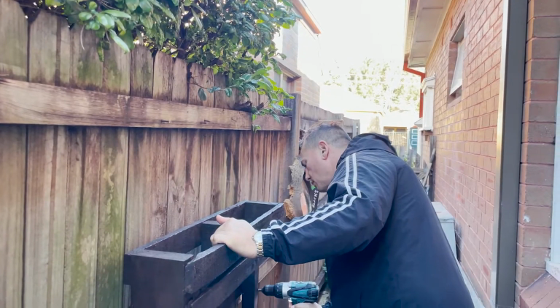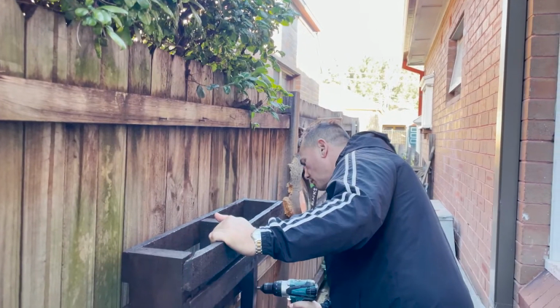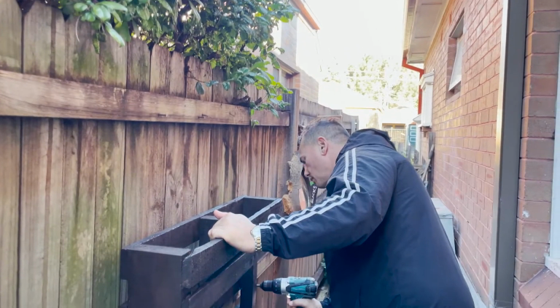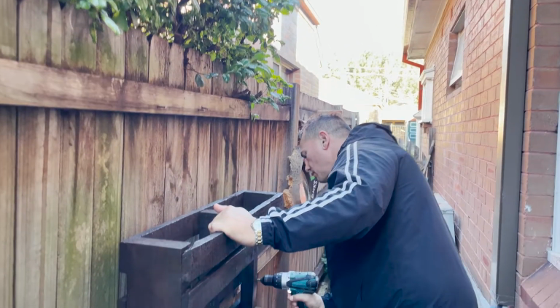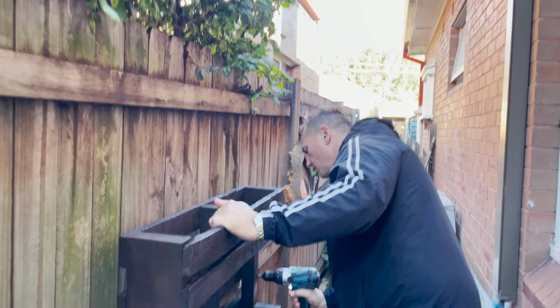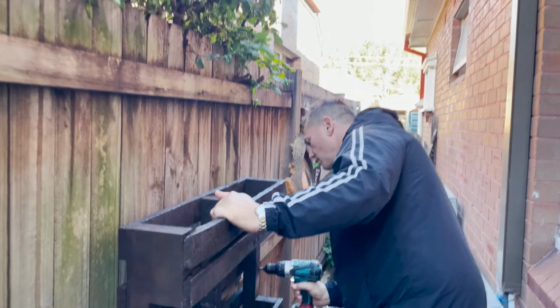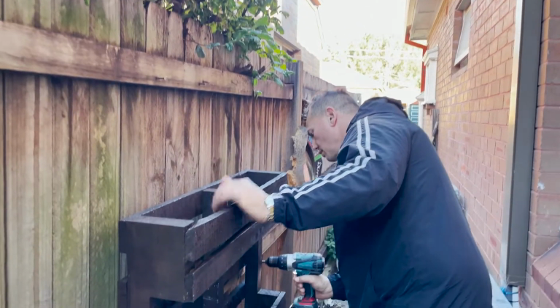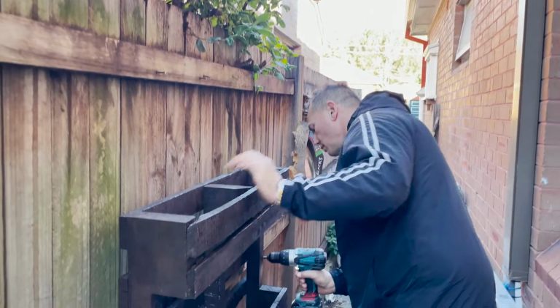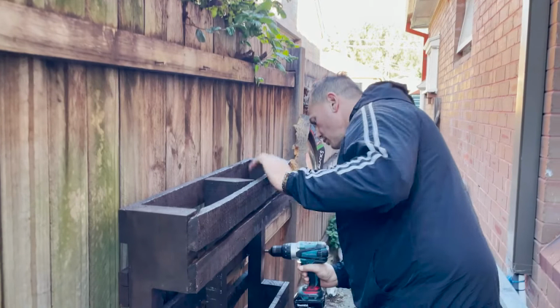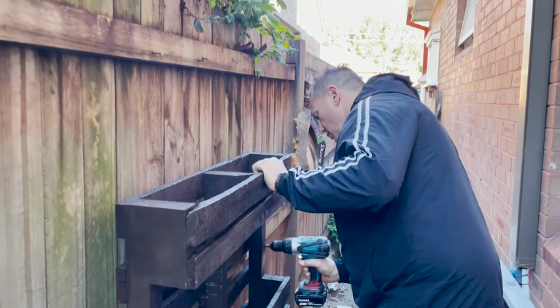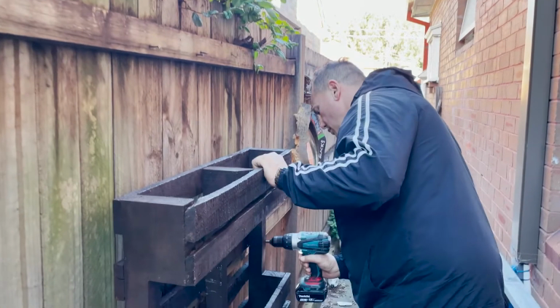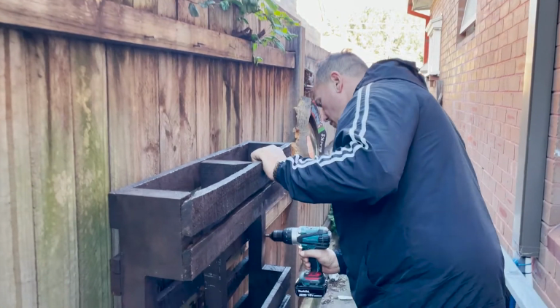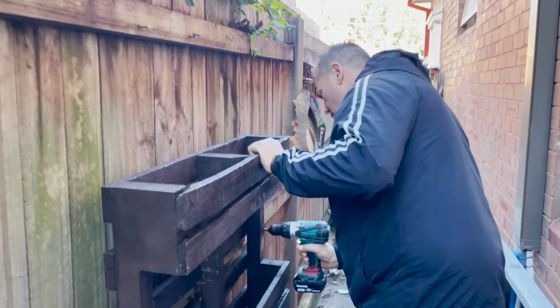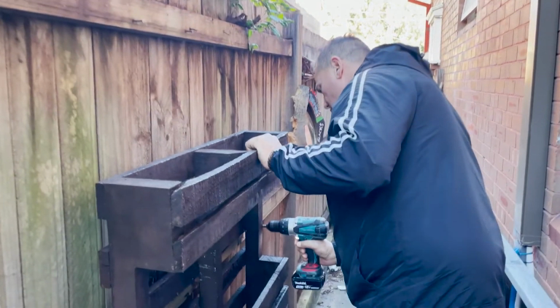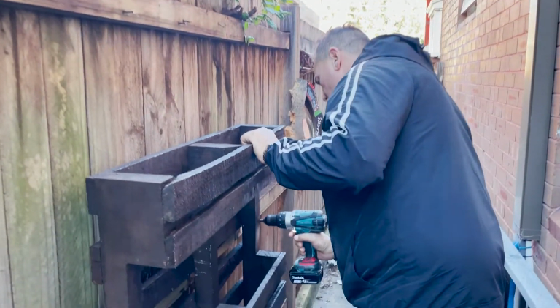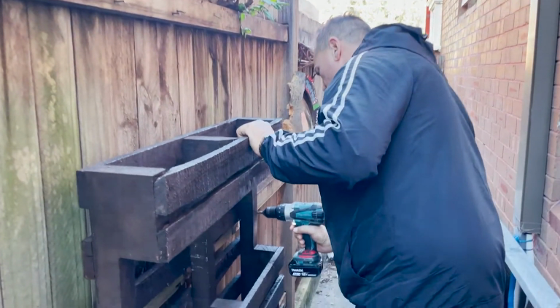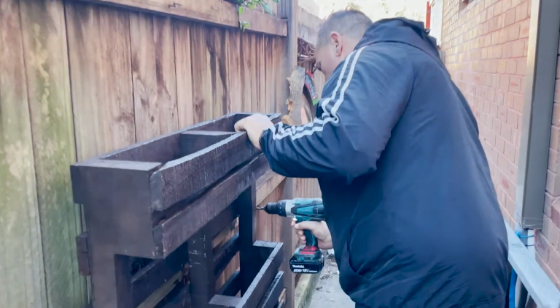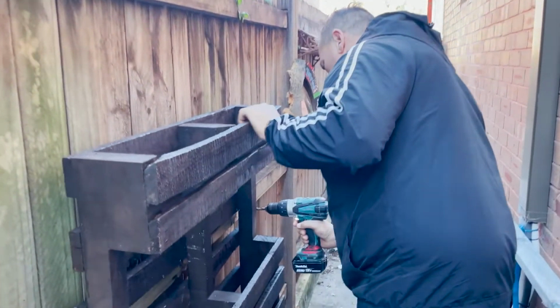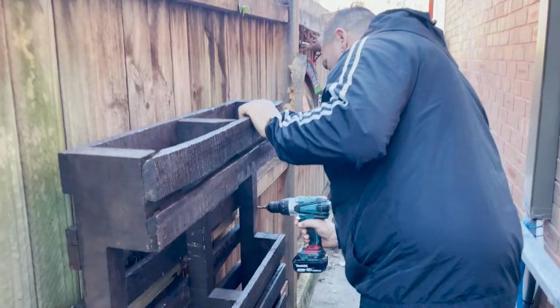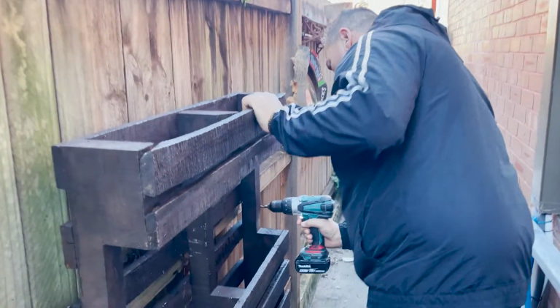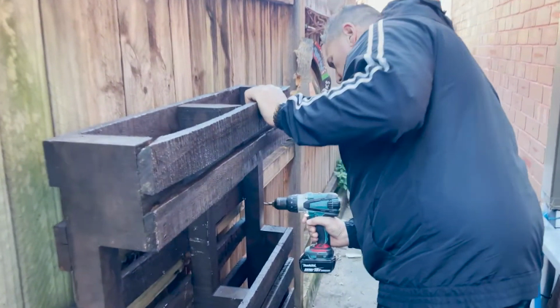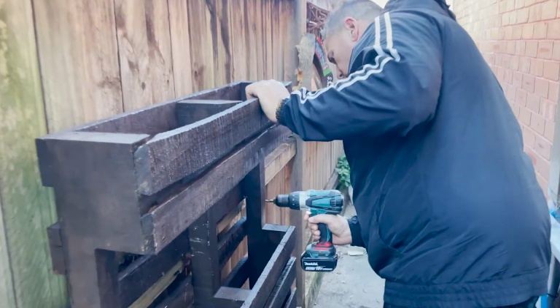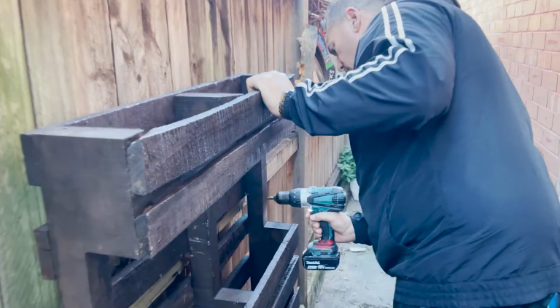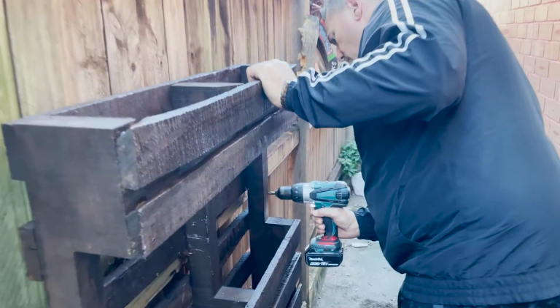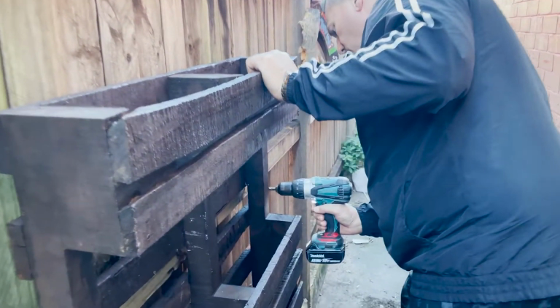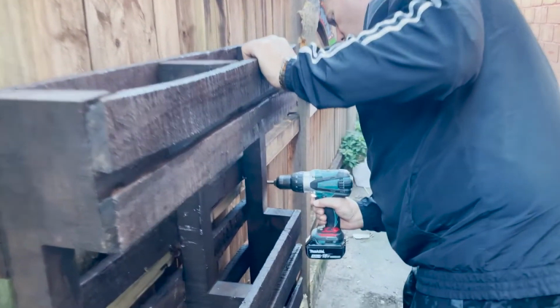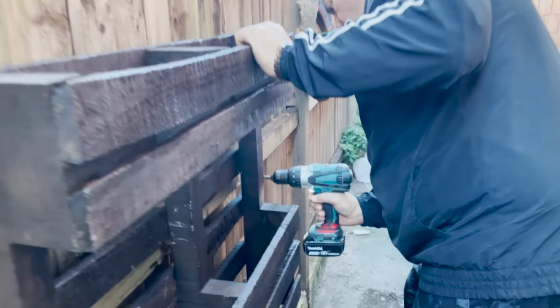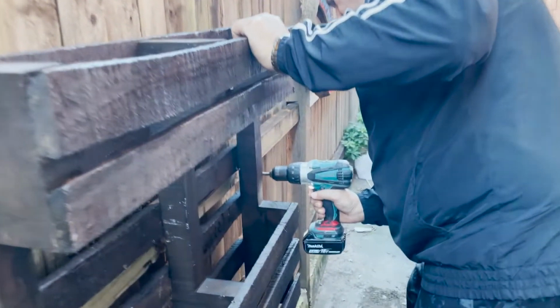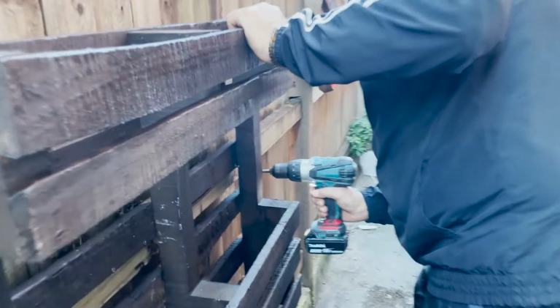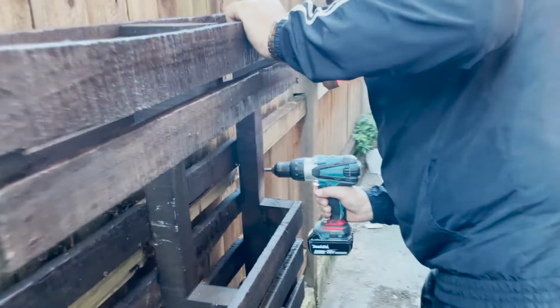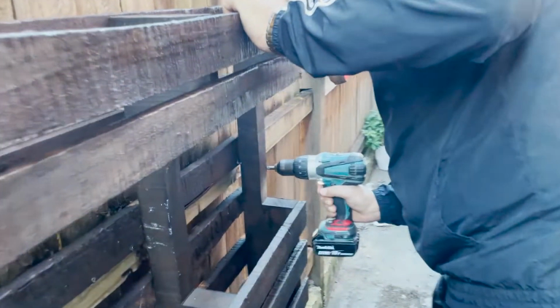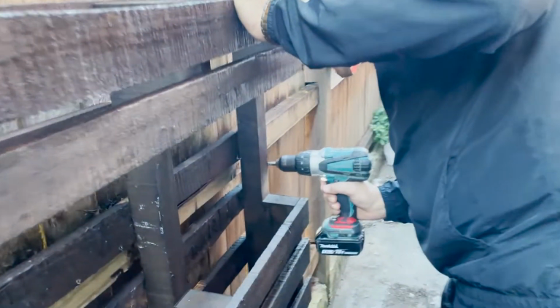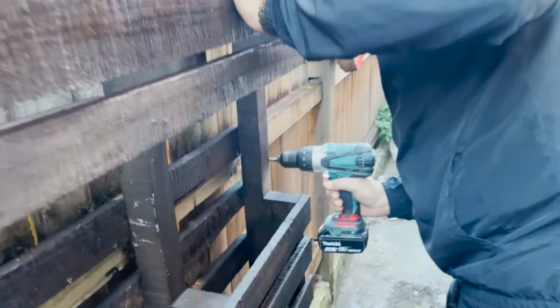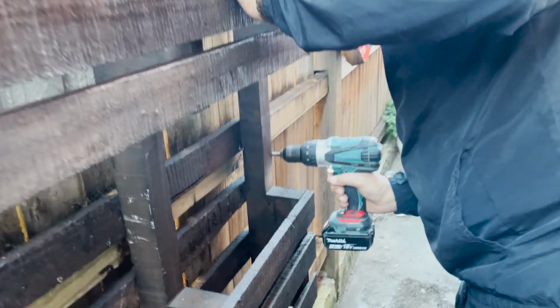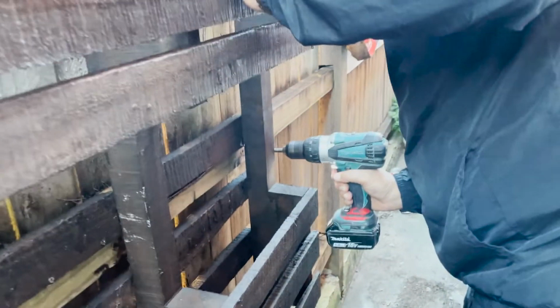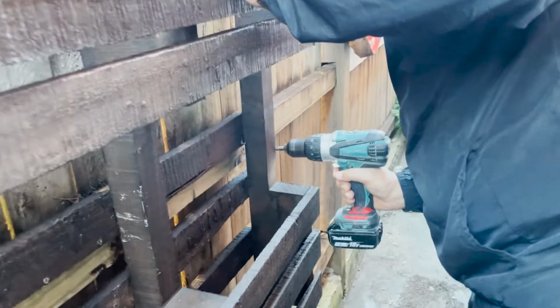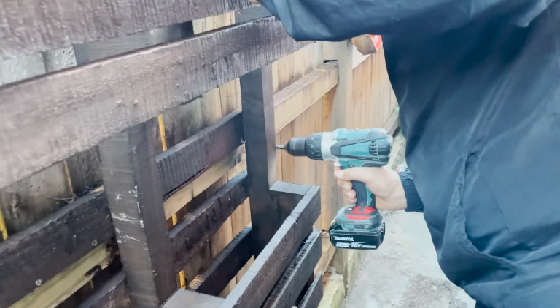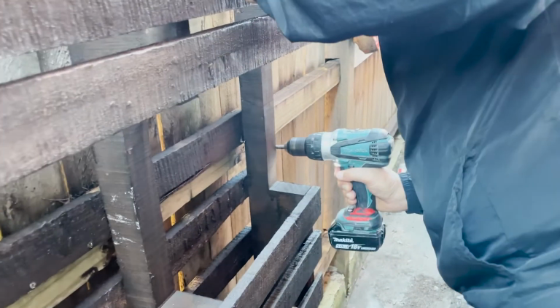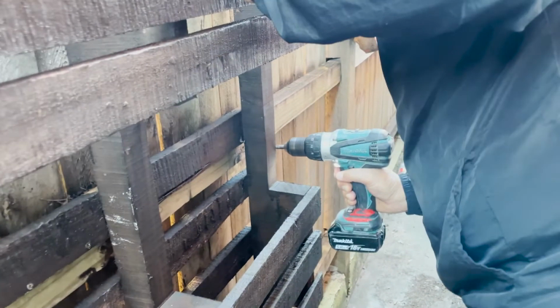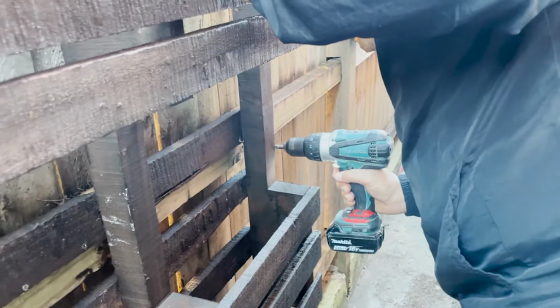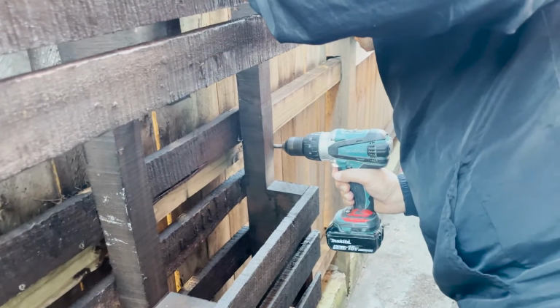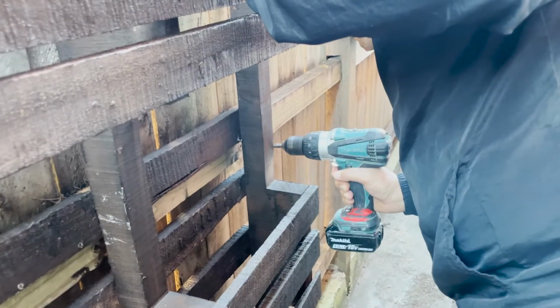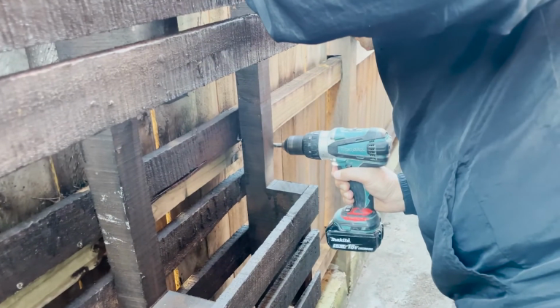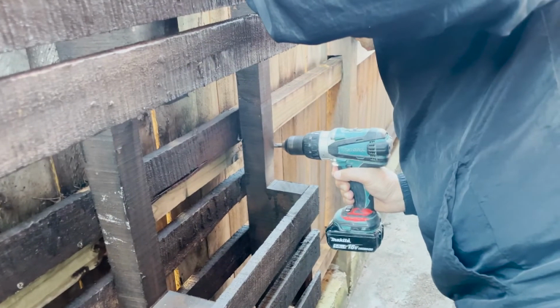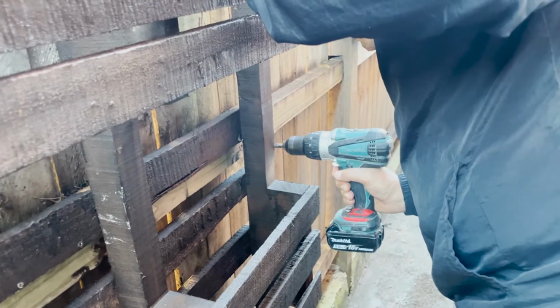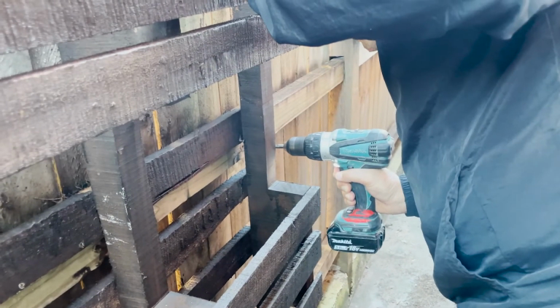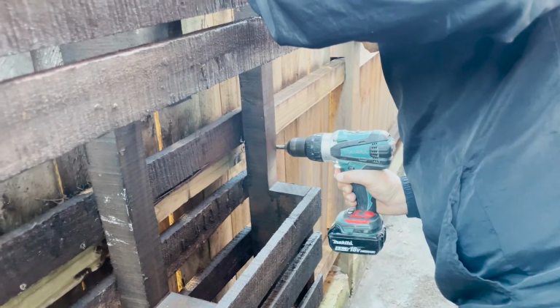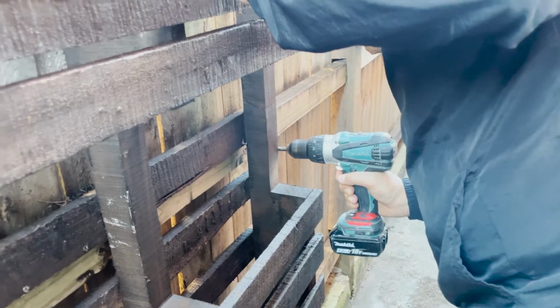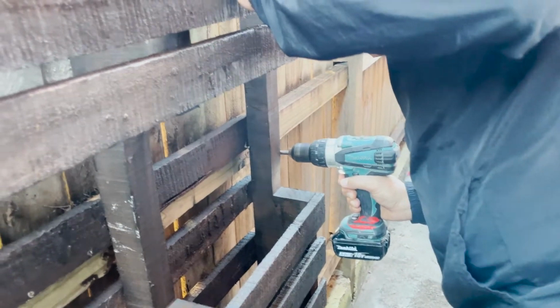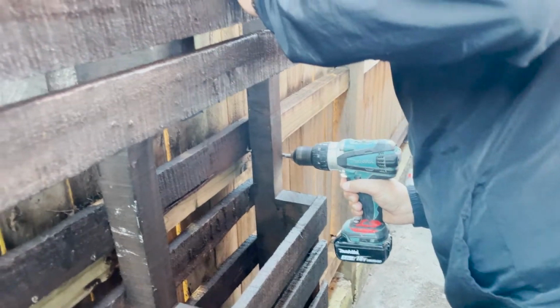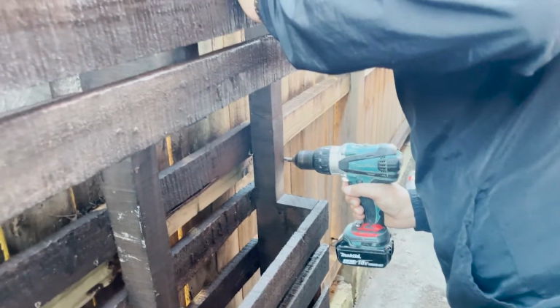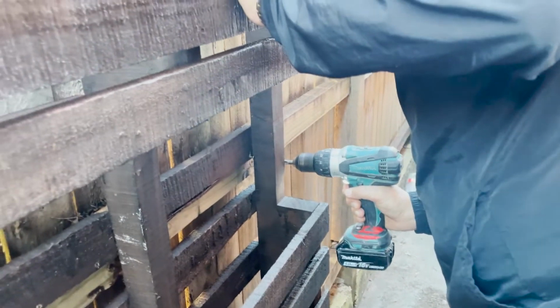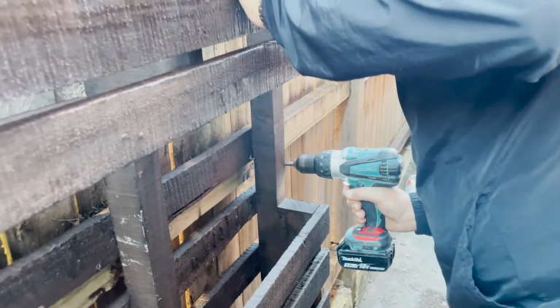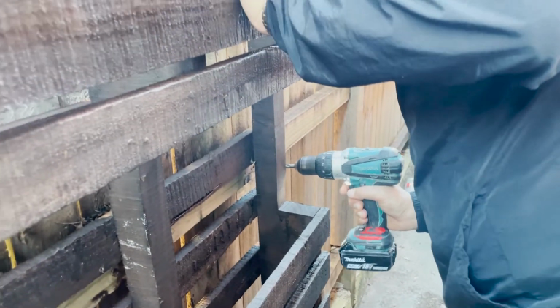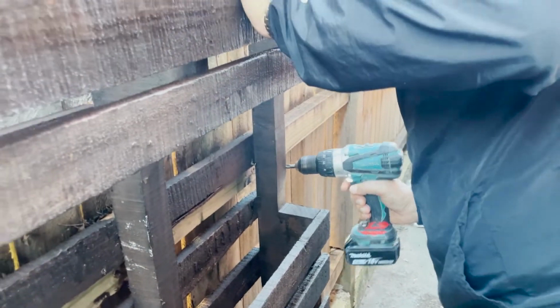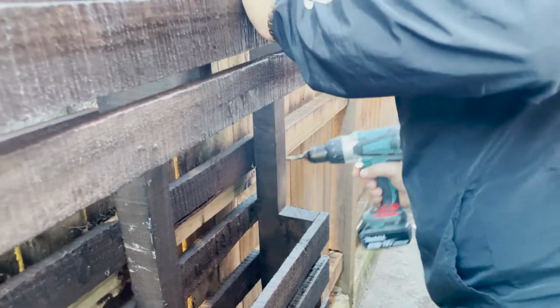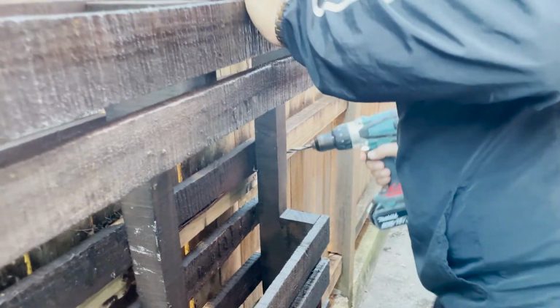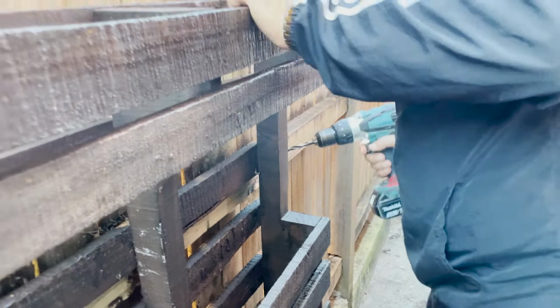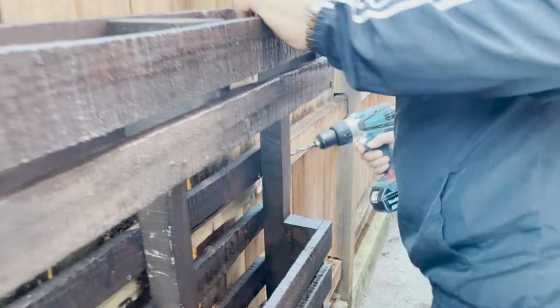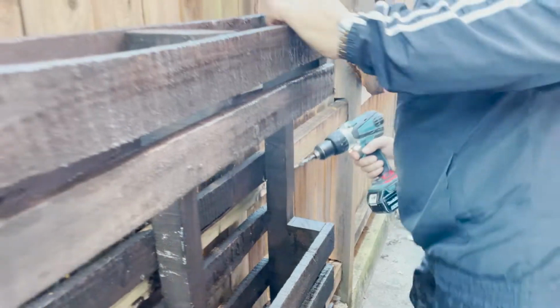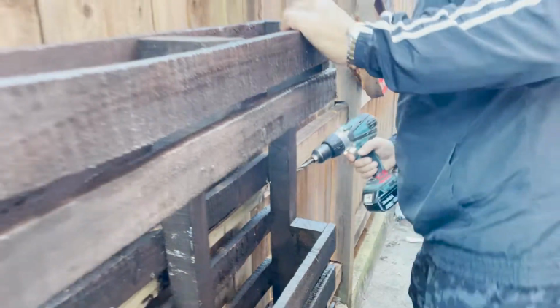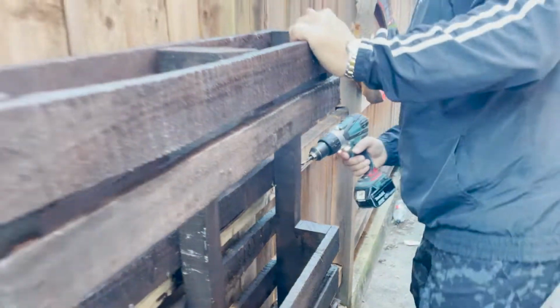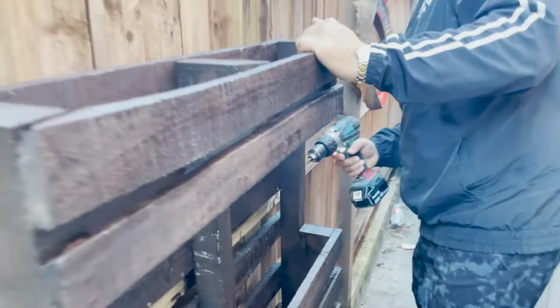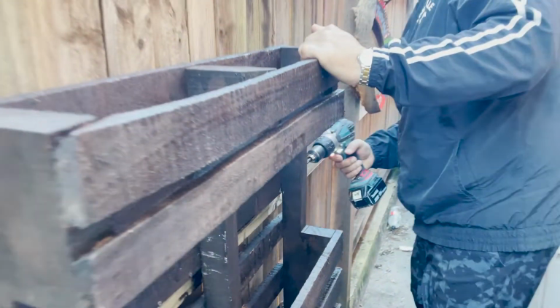I'm going to get my husband to secure it to the wall with some screws, just so it doesn't fall forward when we pop all our beautiful plants in there.